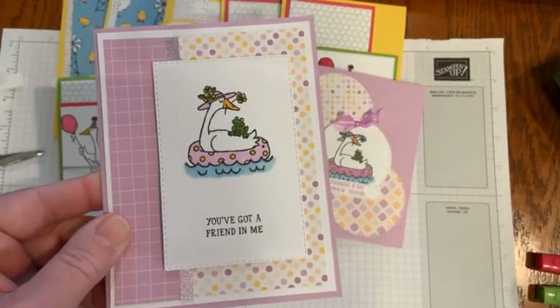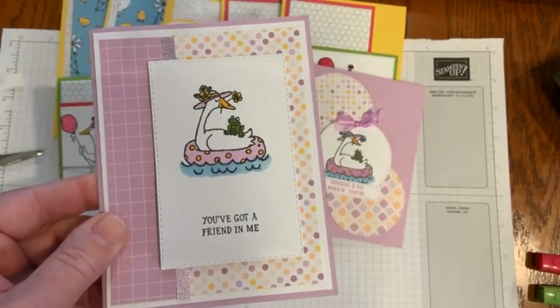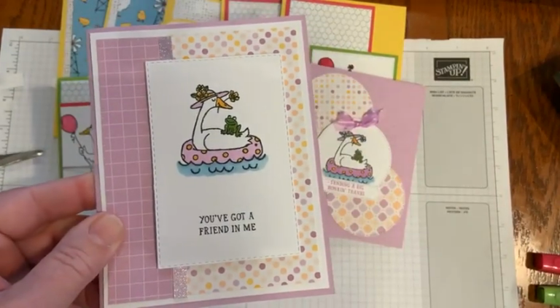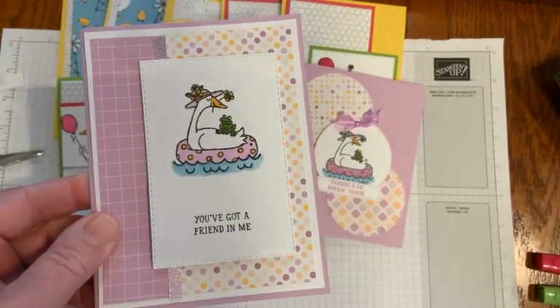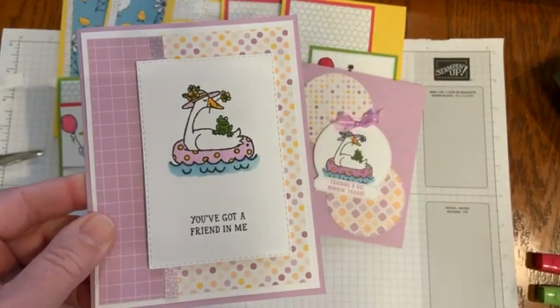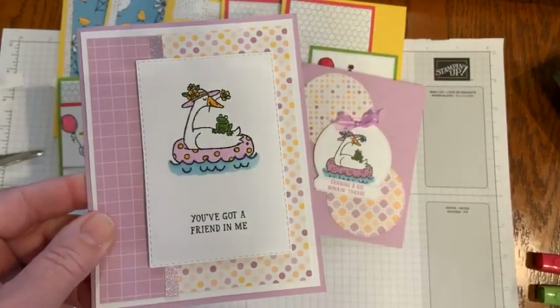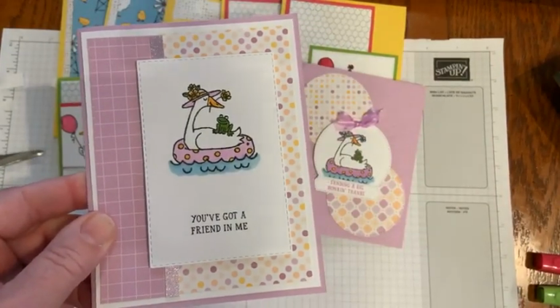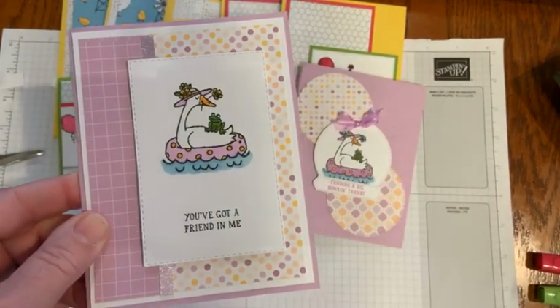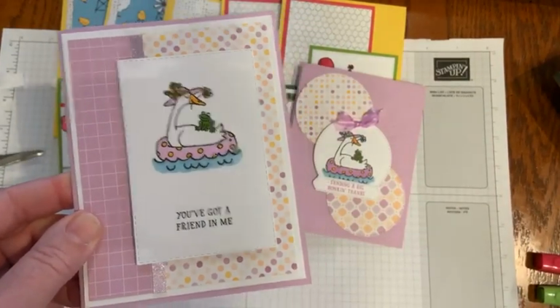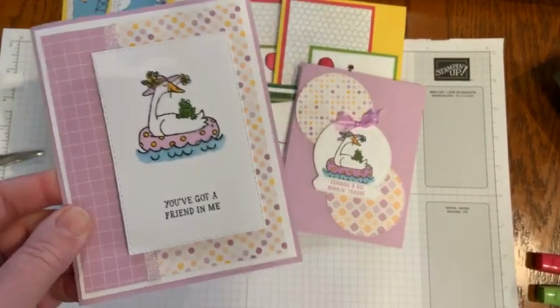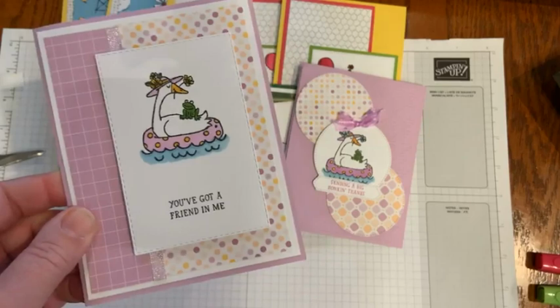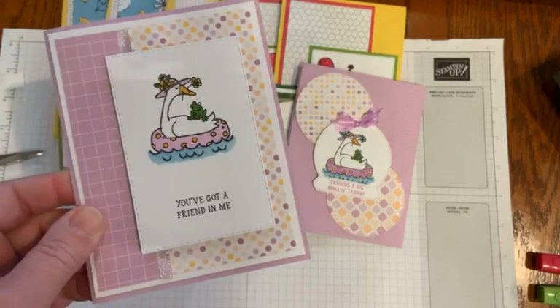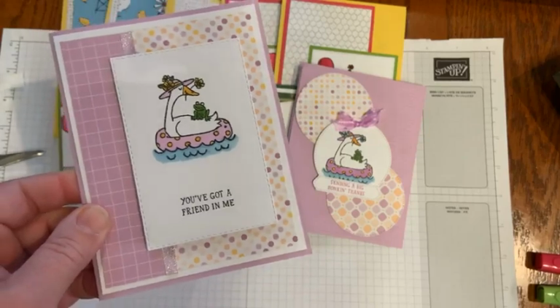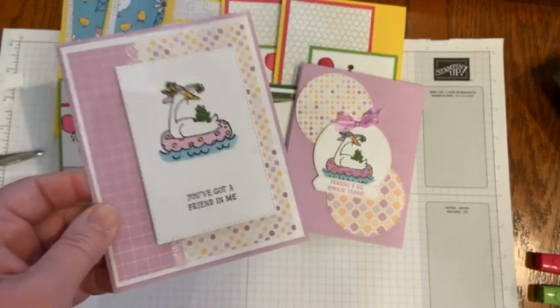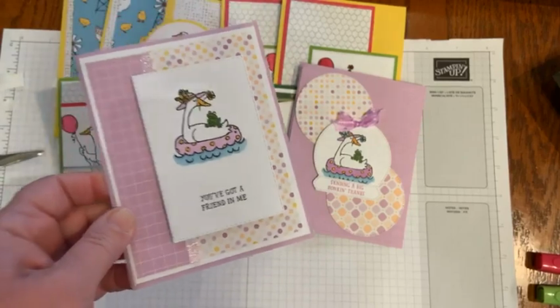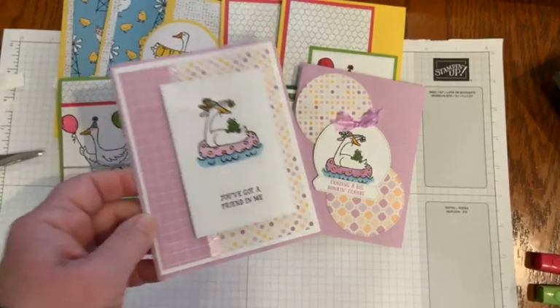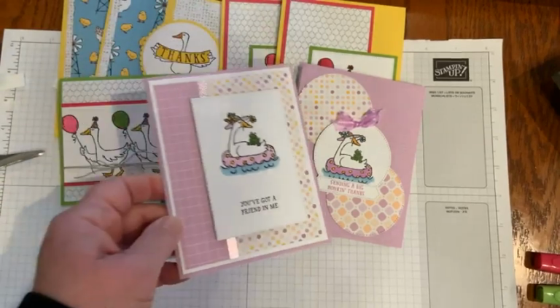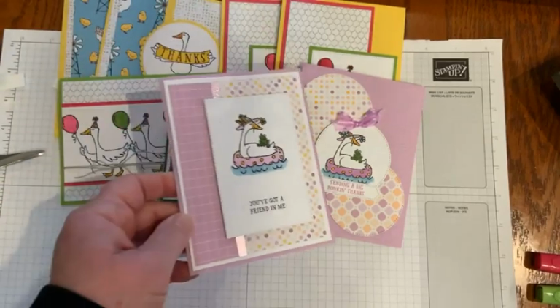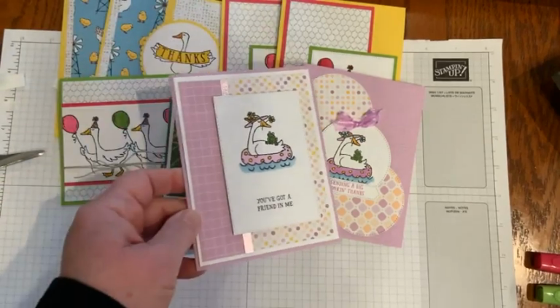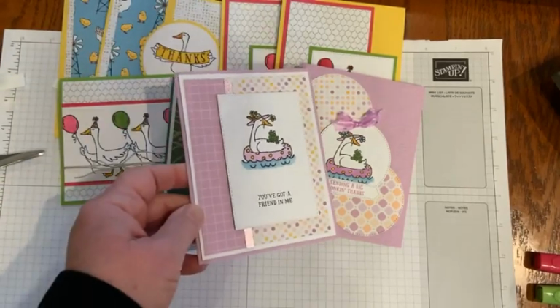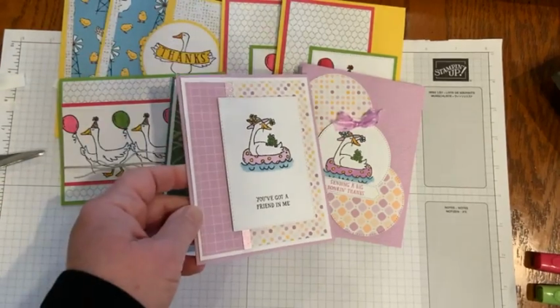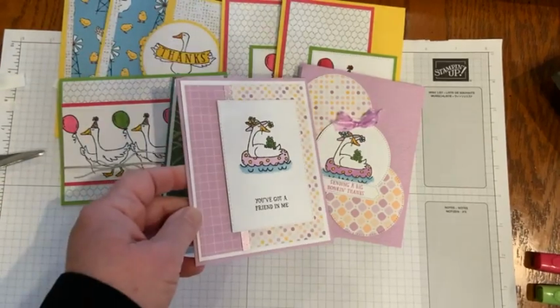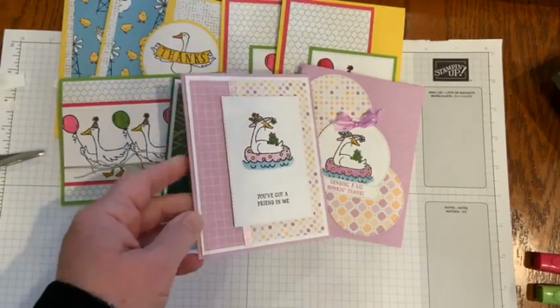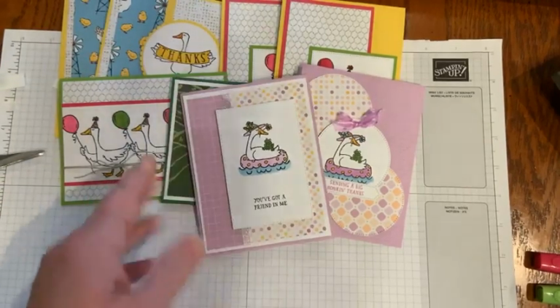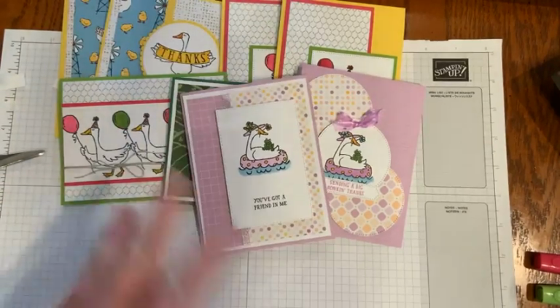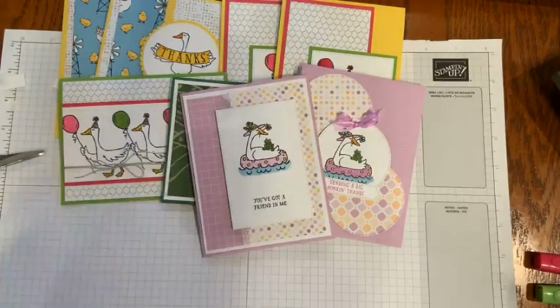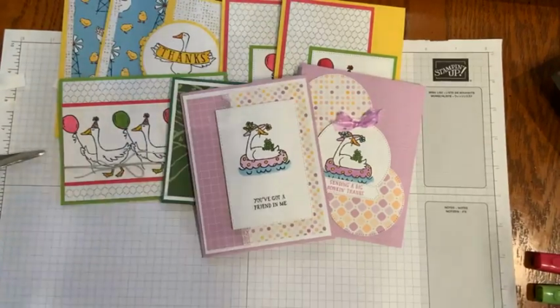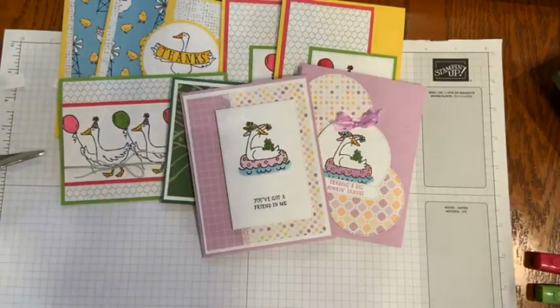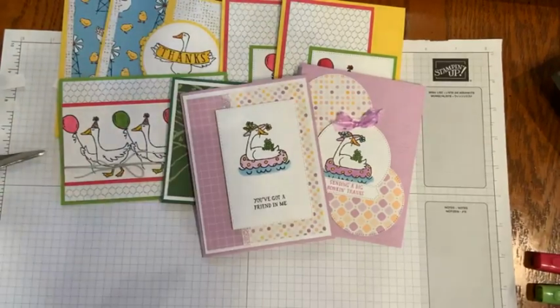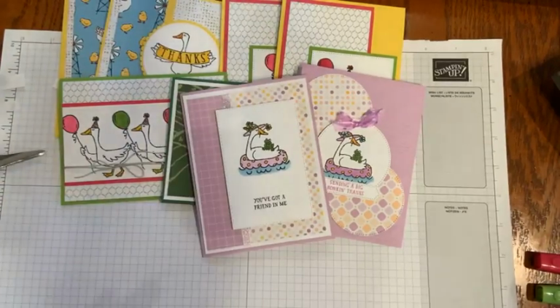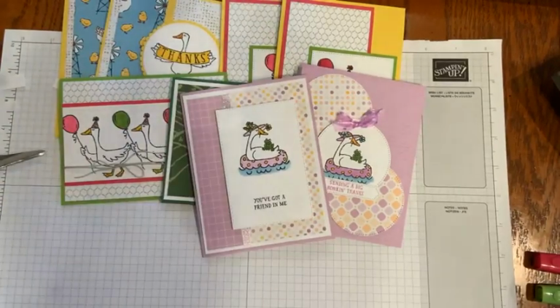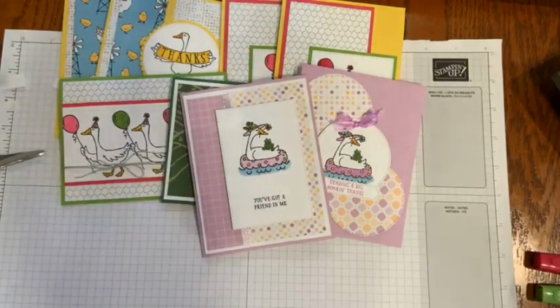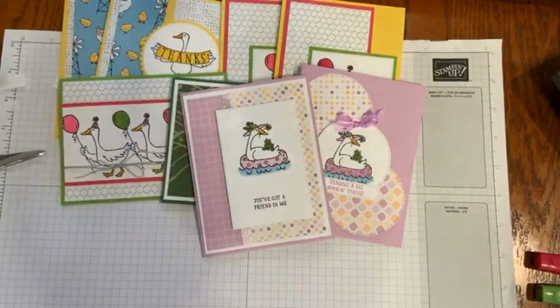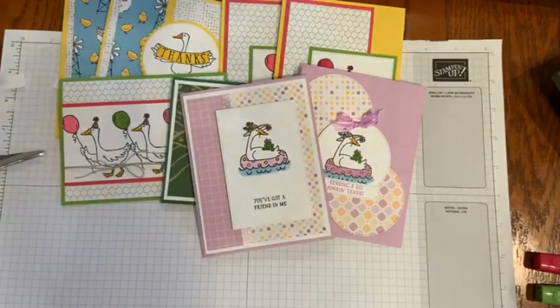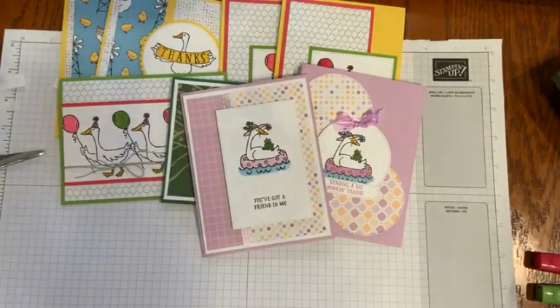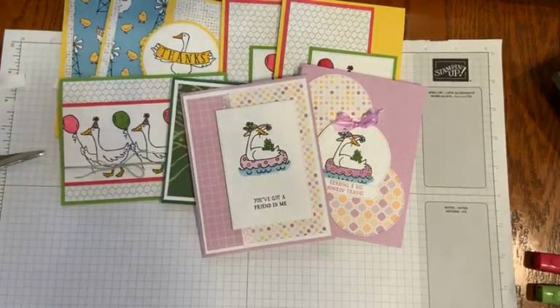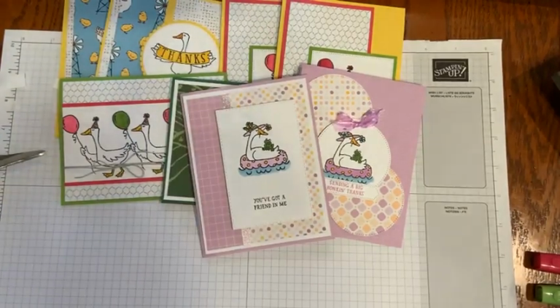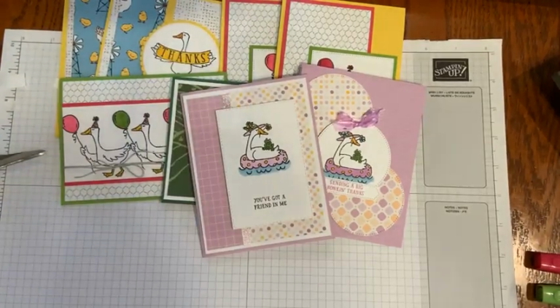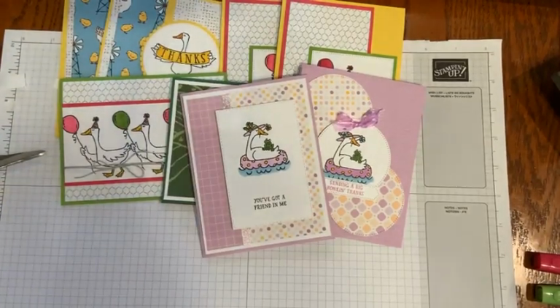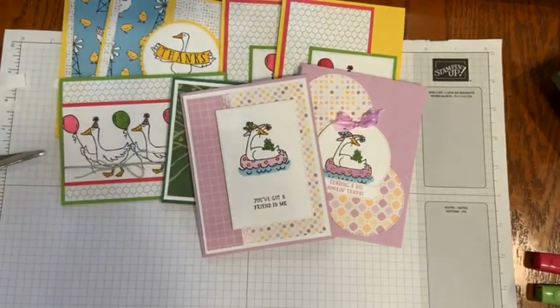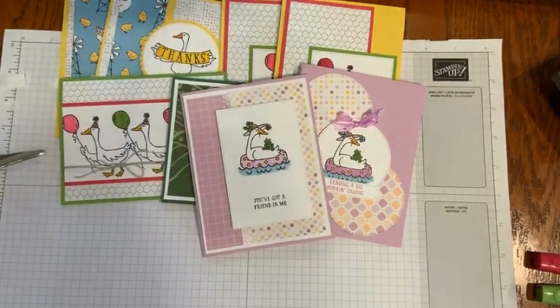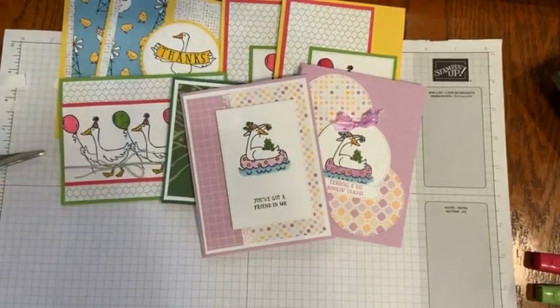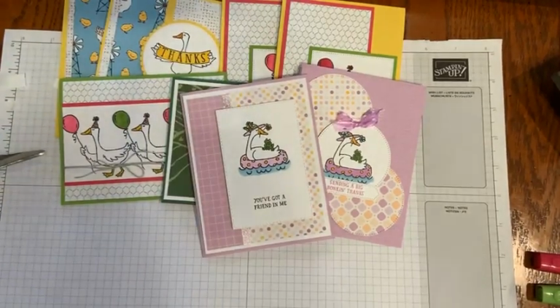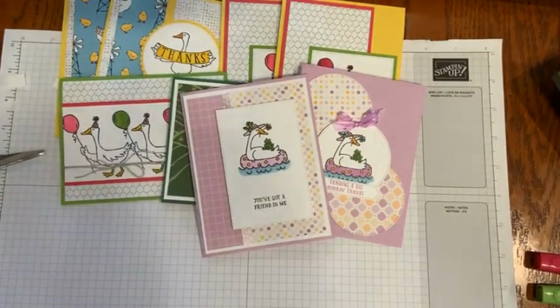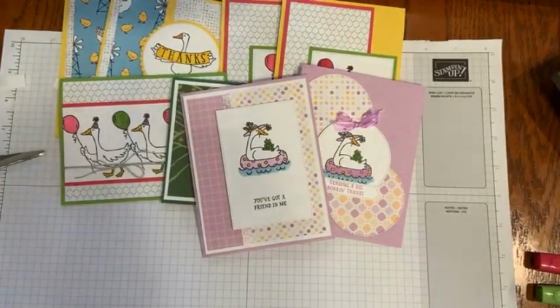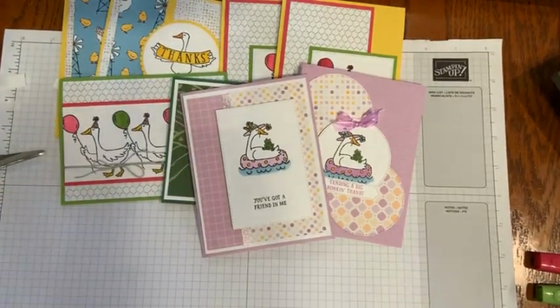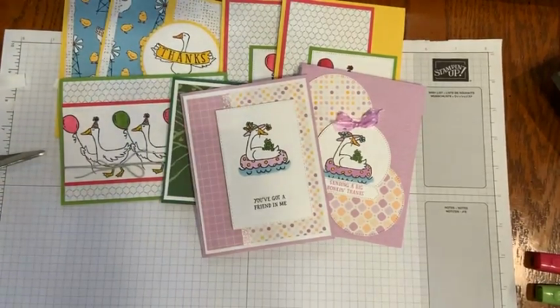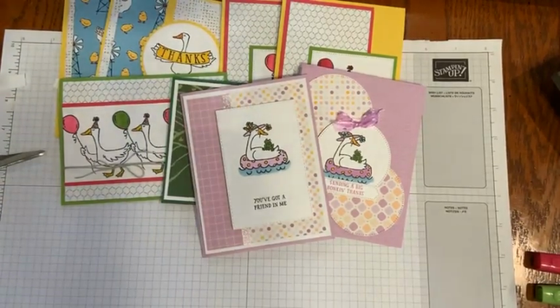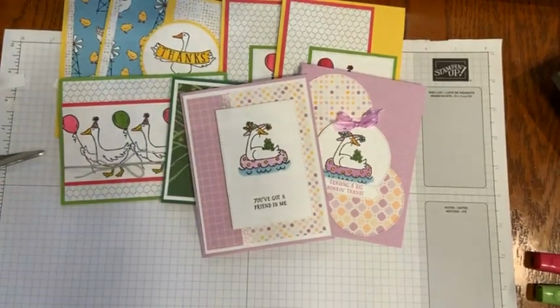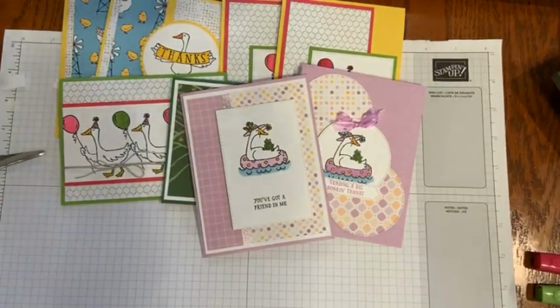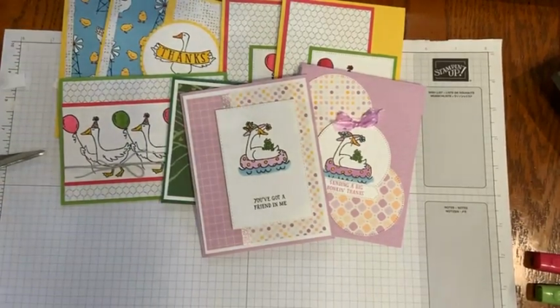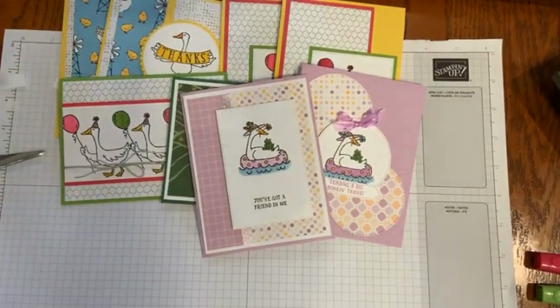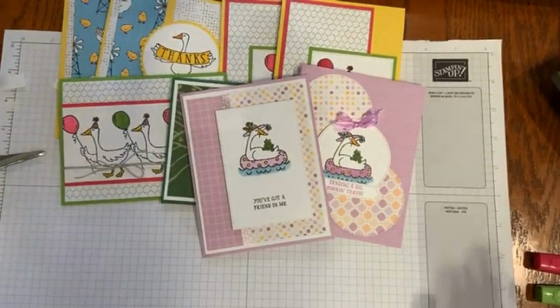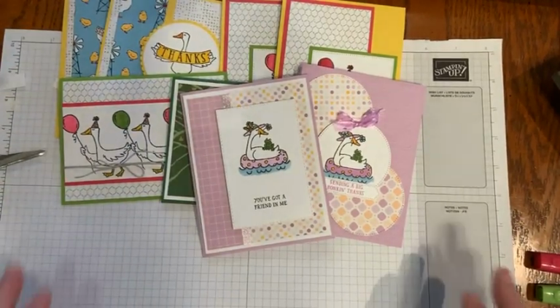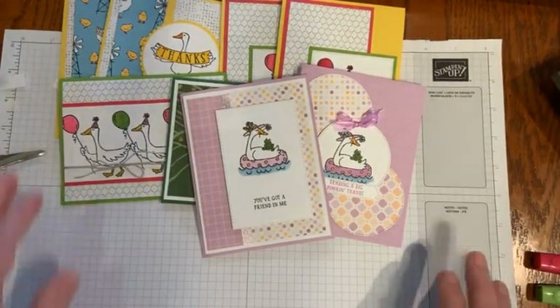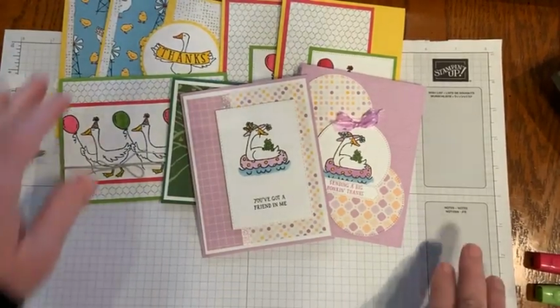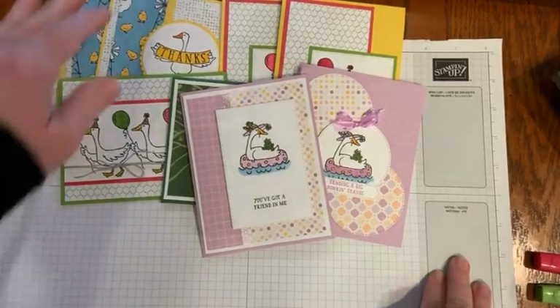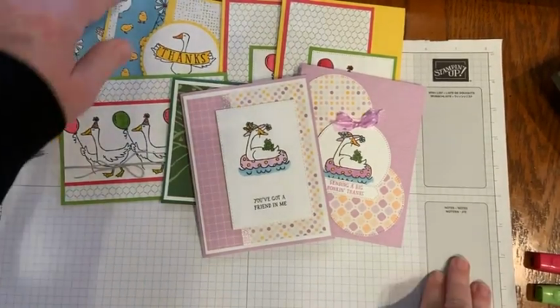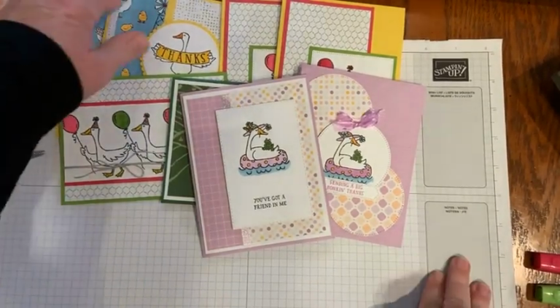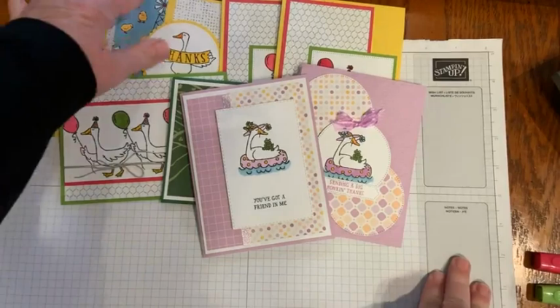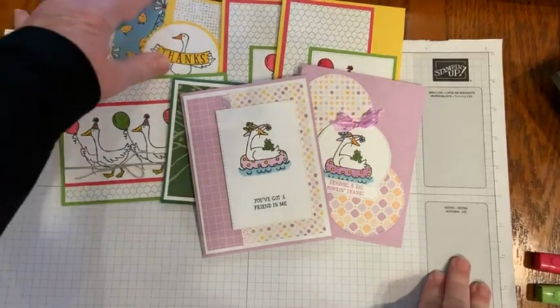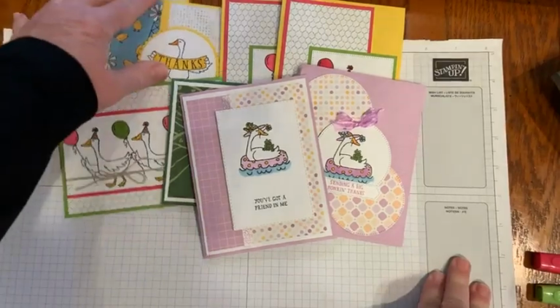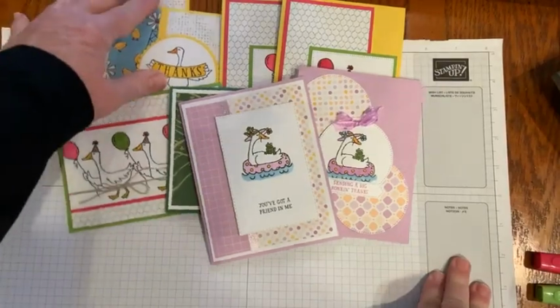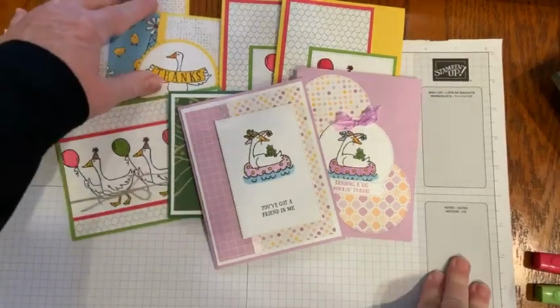Throughout the week, these will all be on my blog at KimPlaysWithPaper.com.